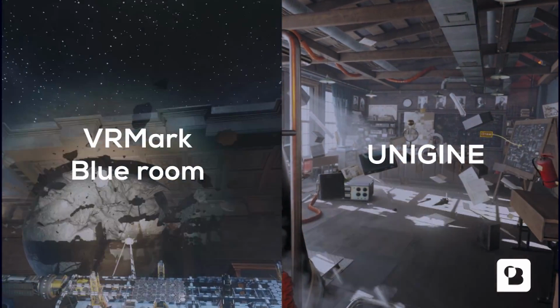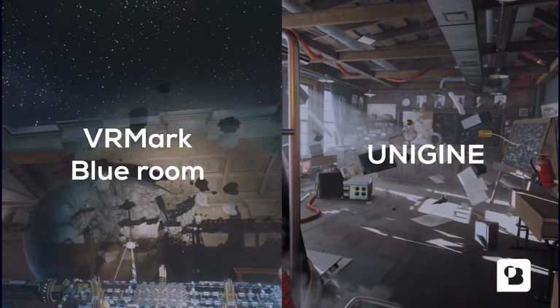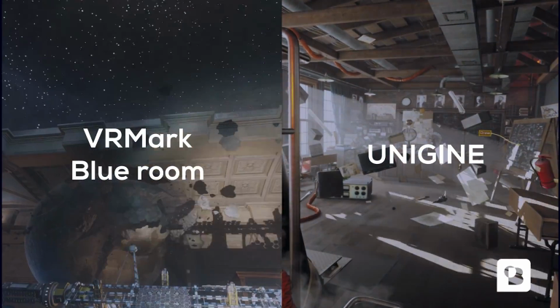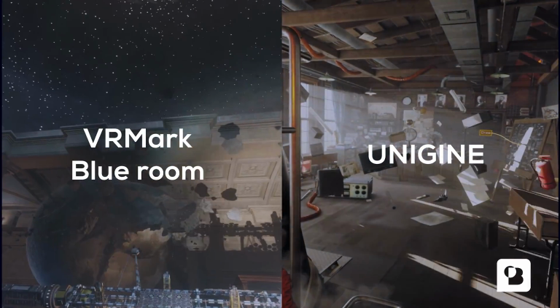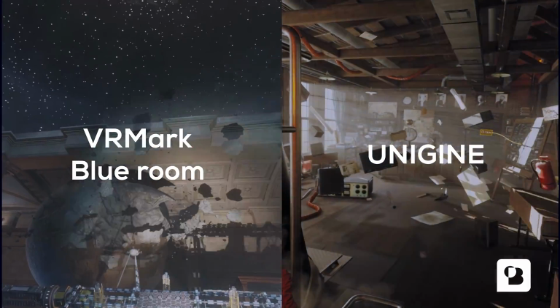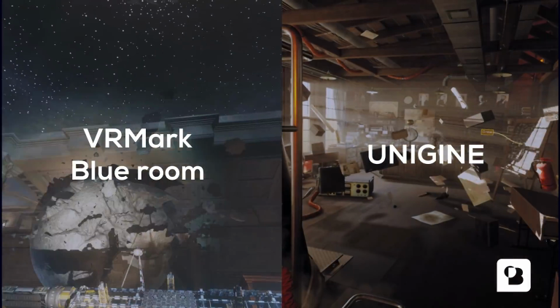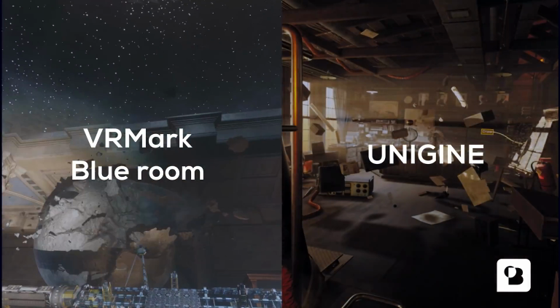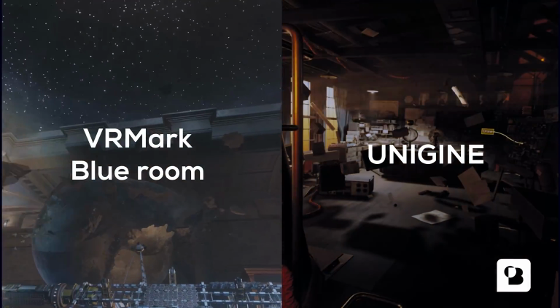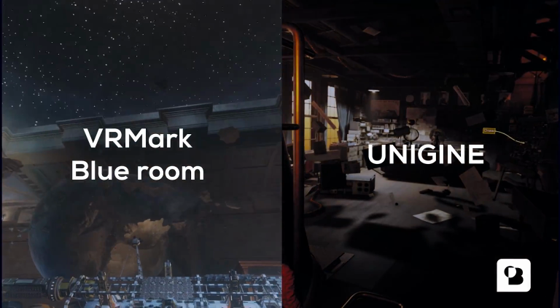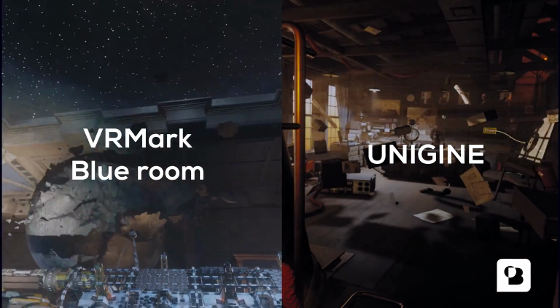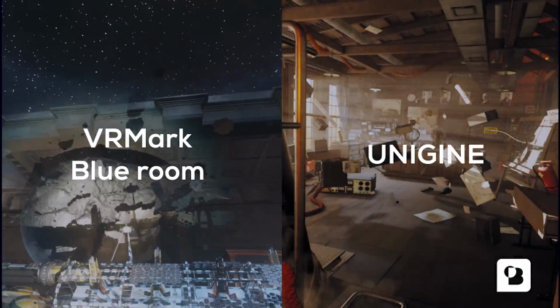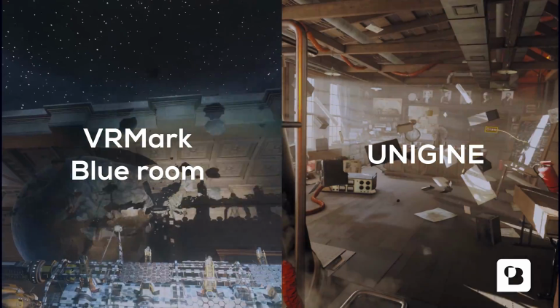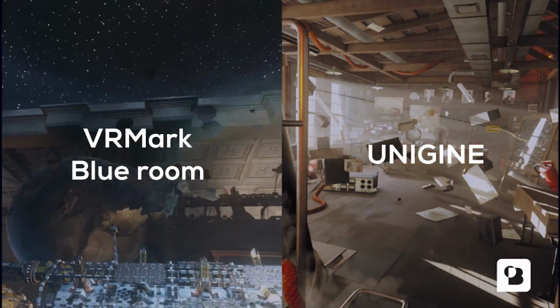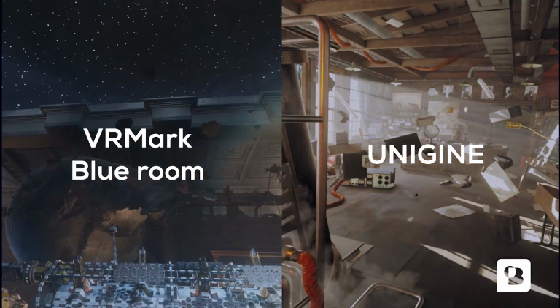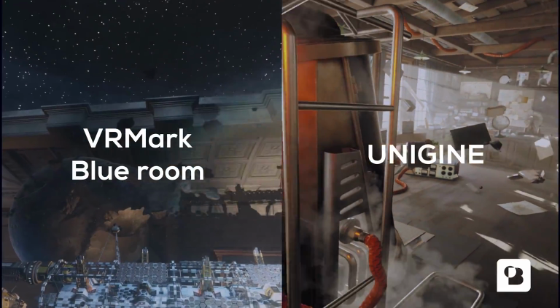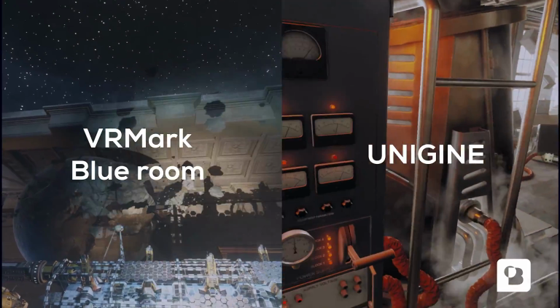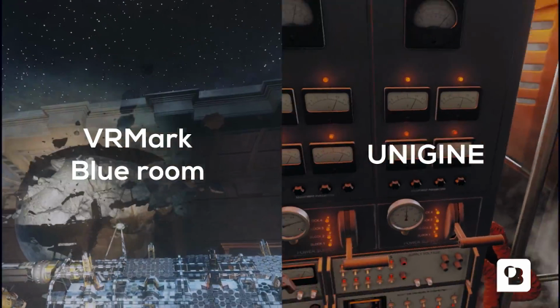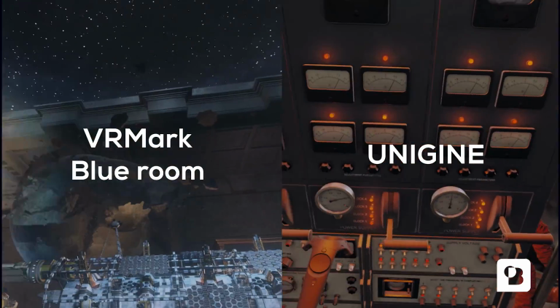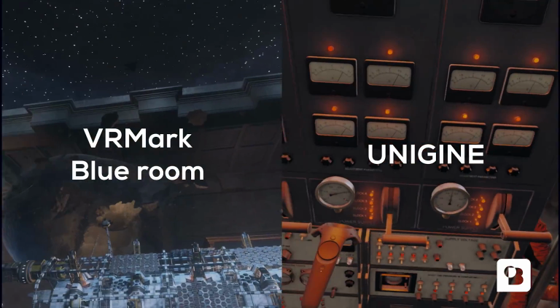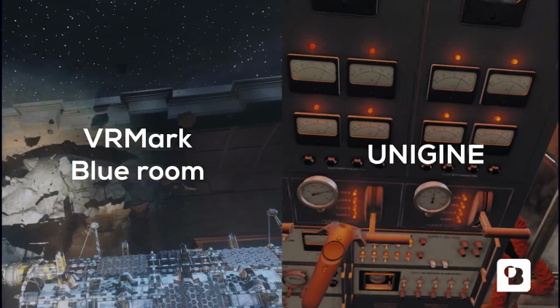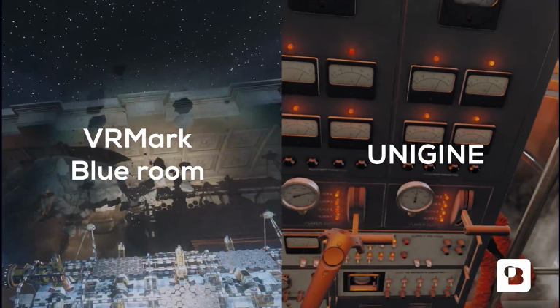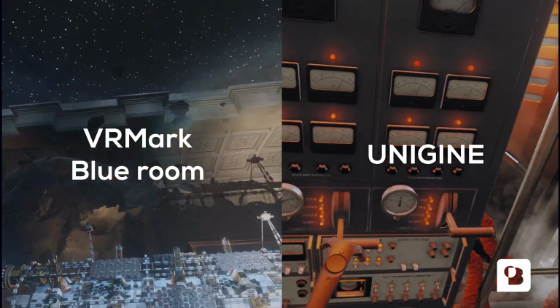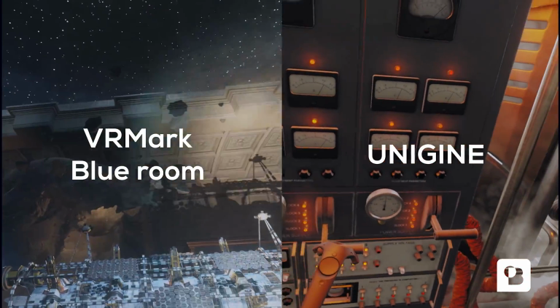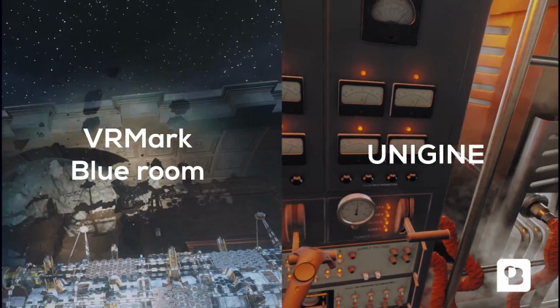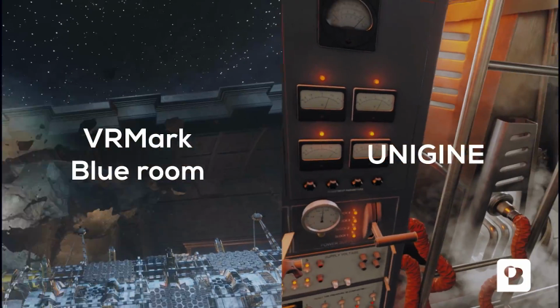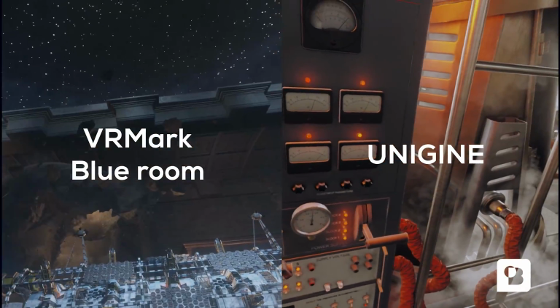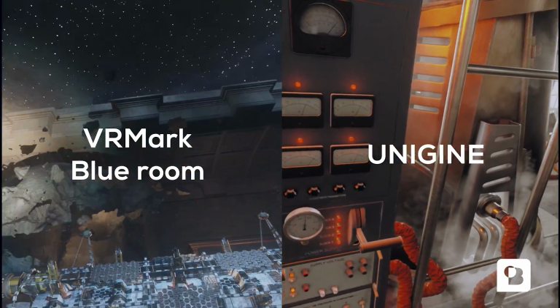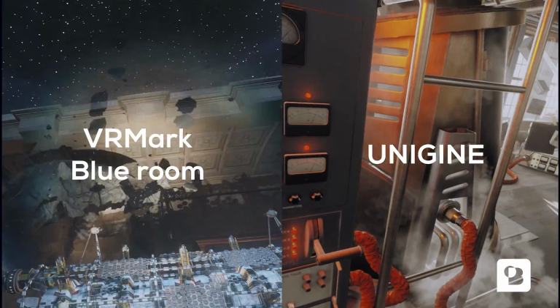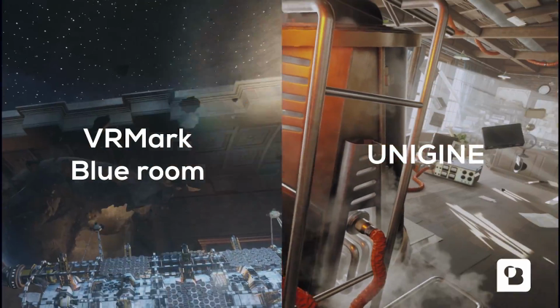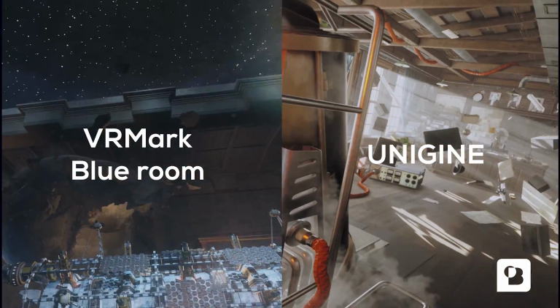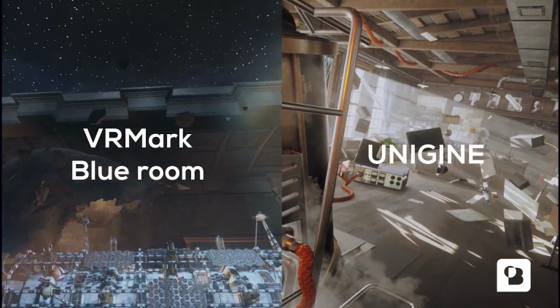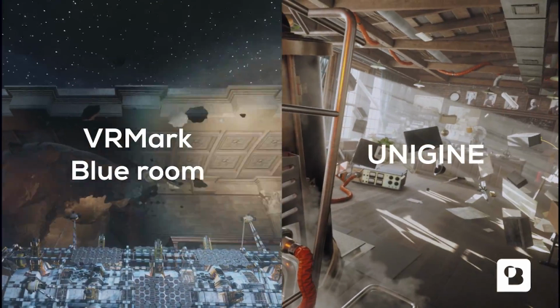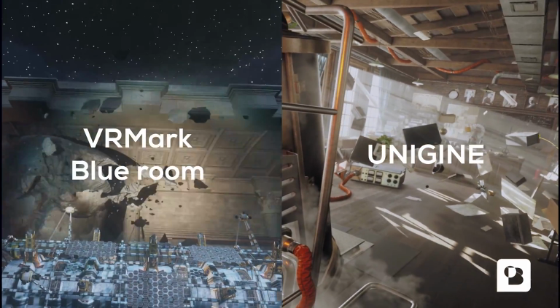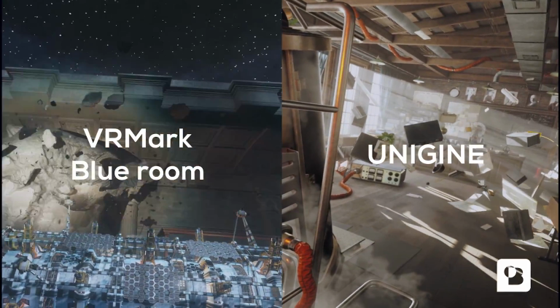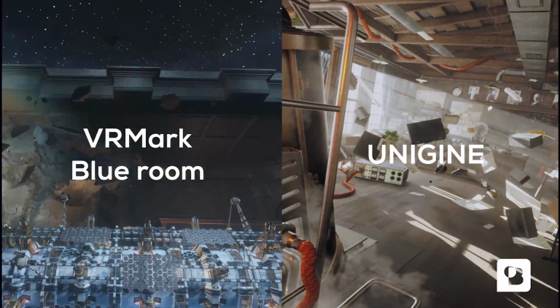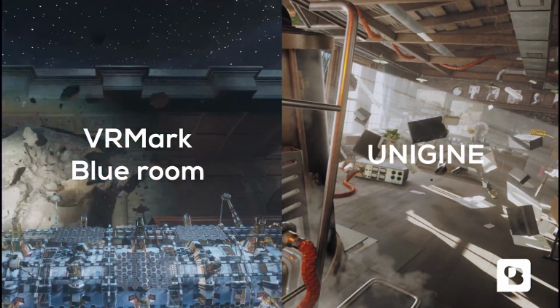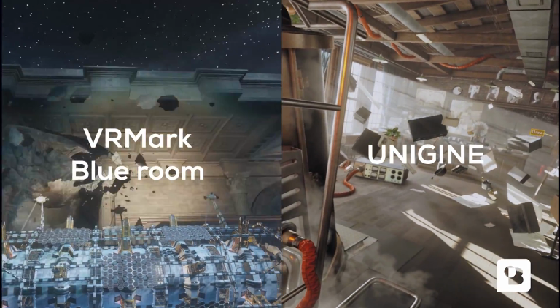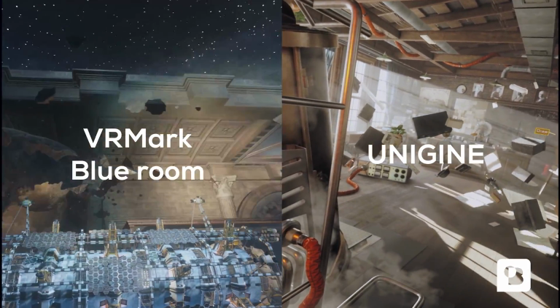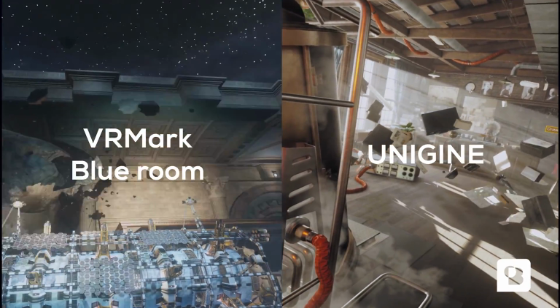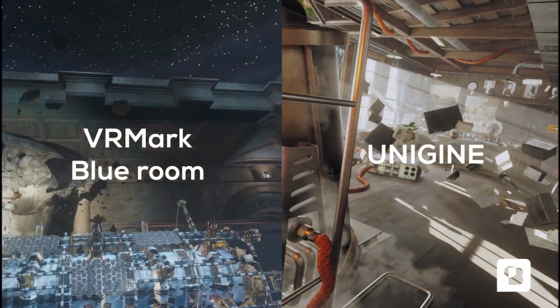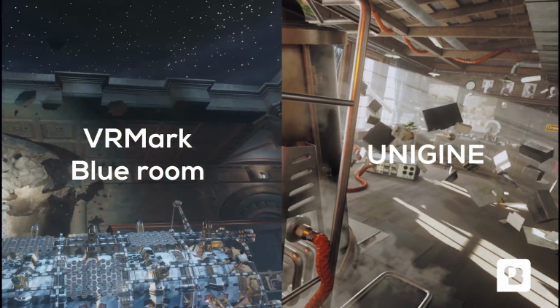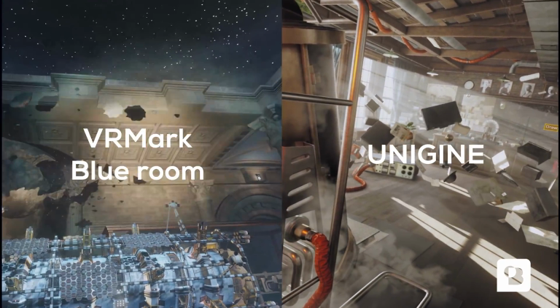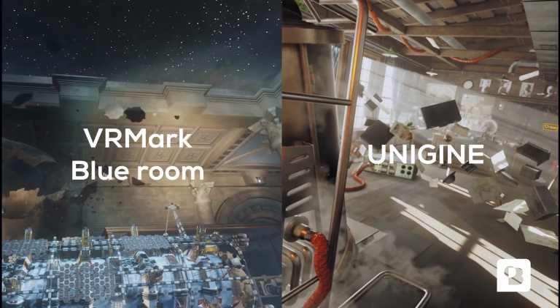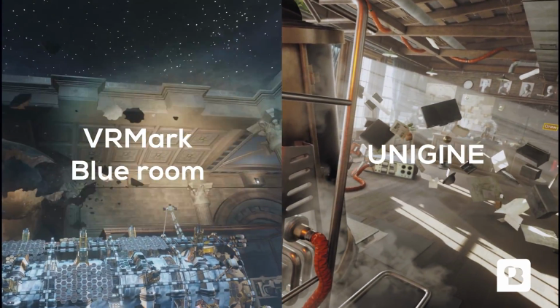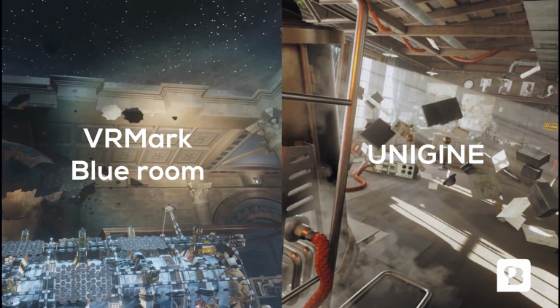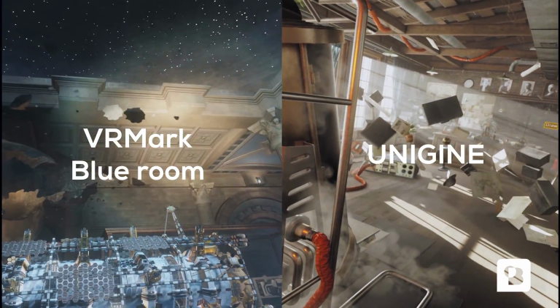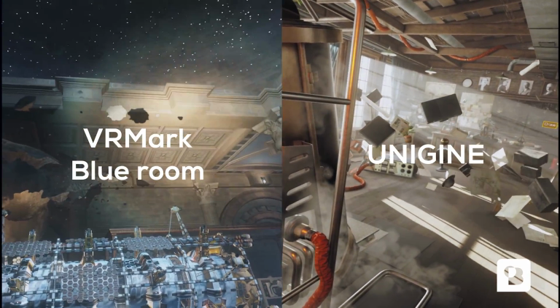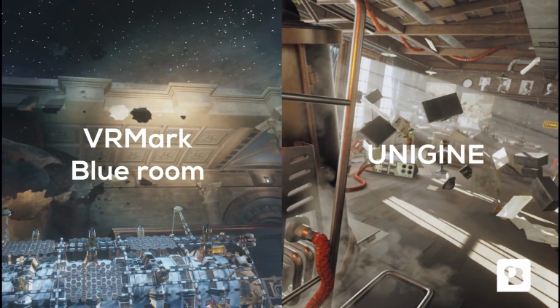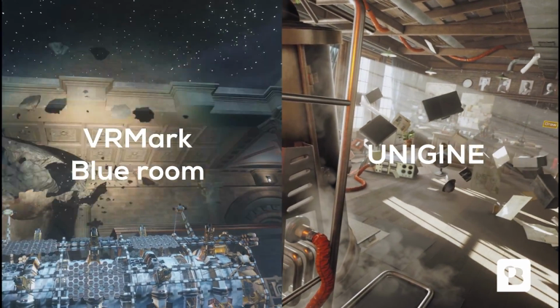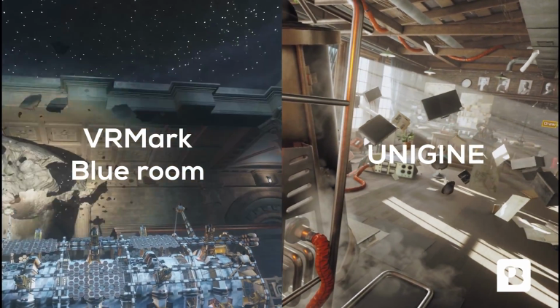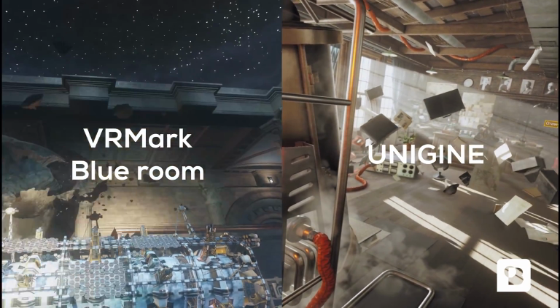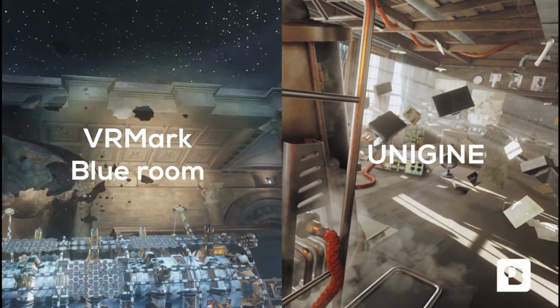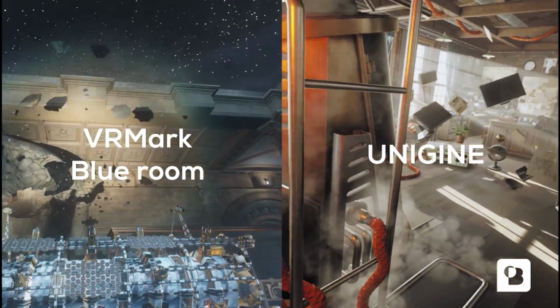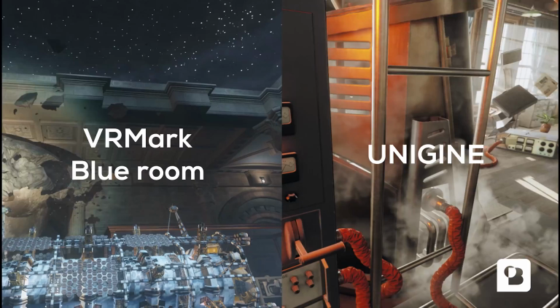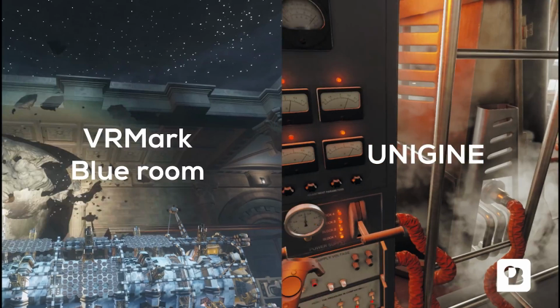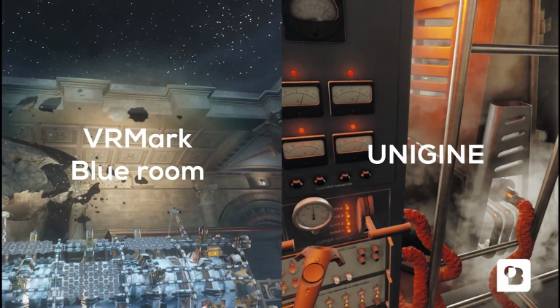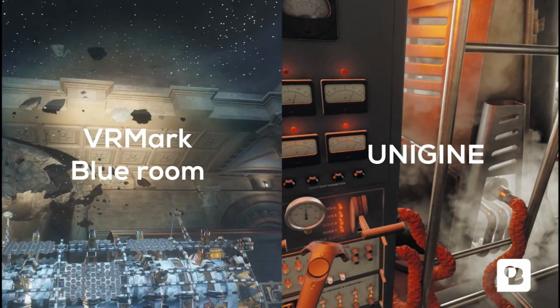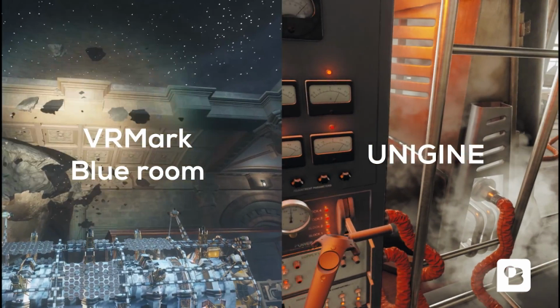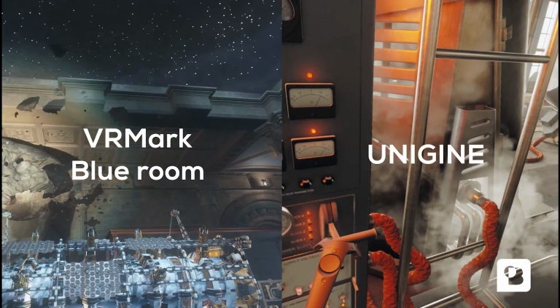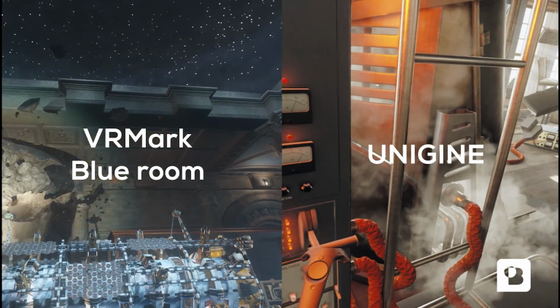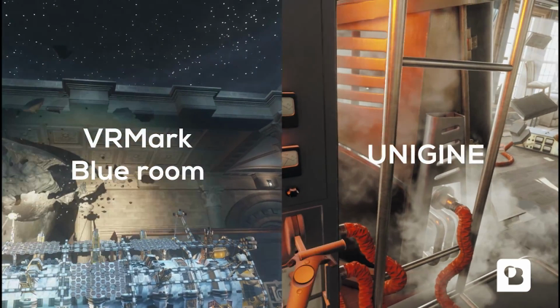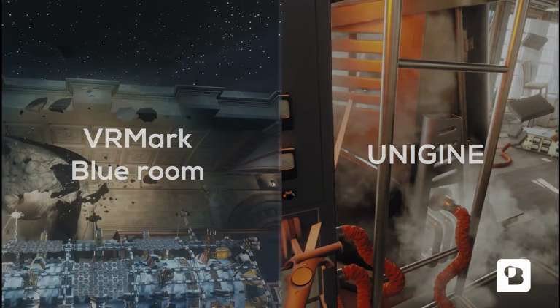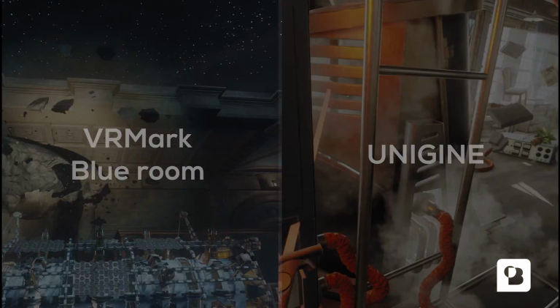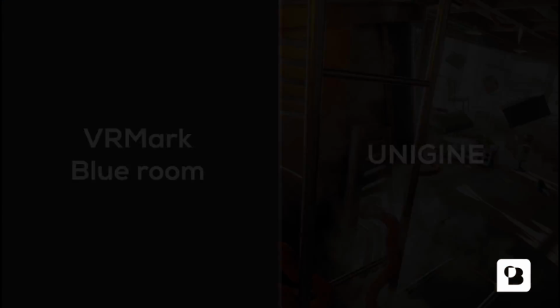Additionally we checked the impact of DLSS on performance and we had a look at ray tracing. So let's dive straight into the results.